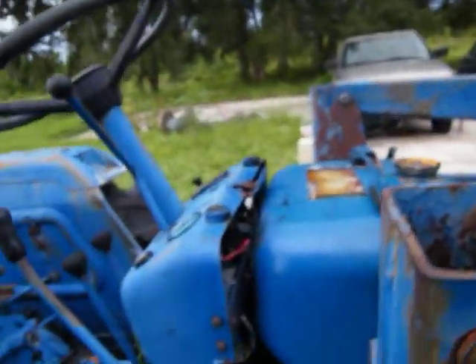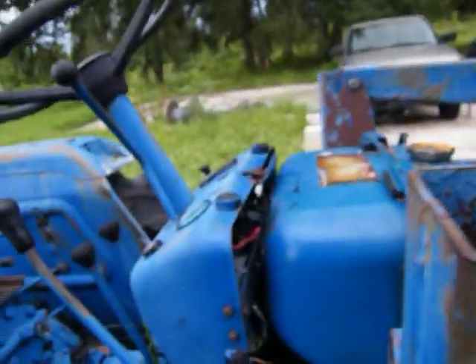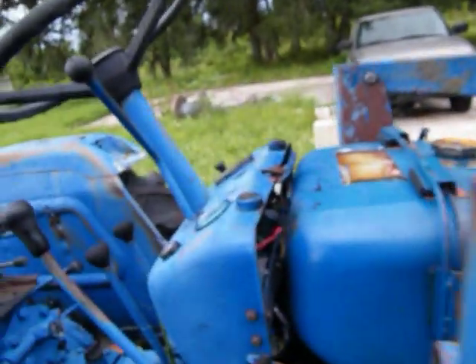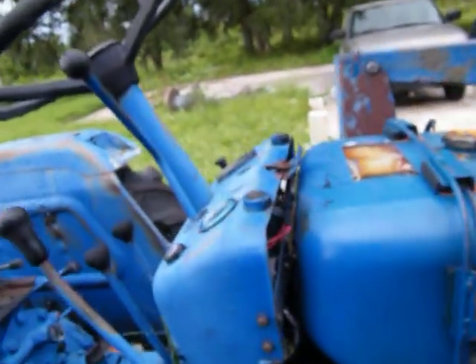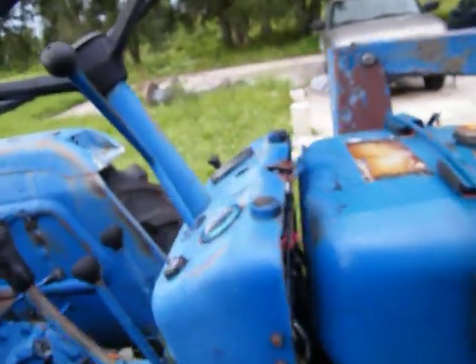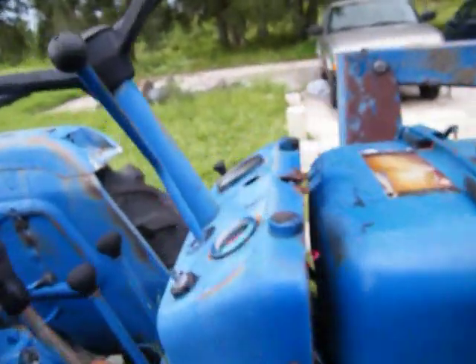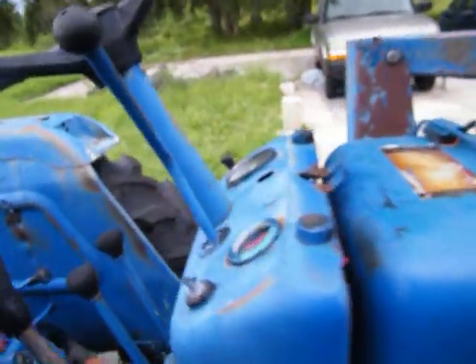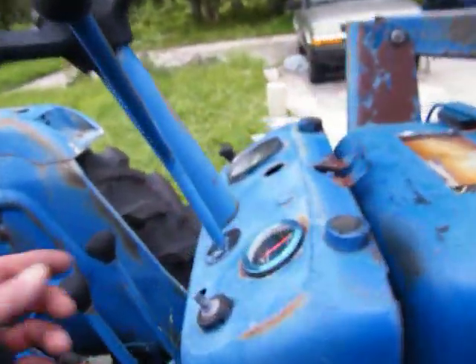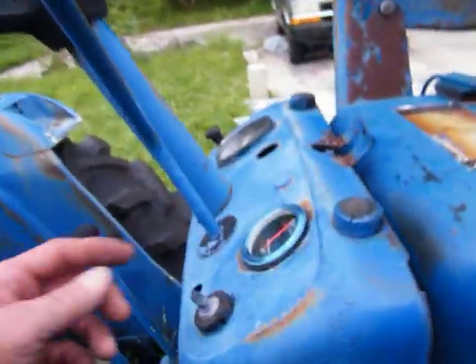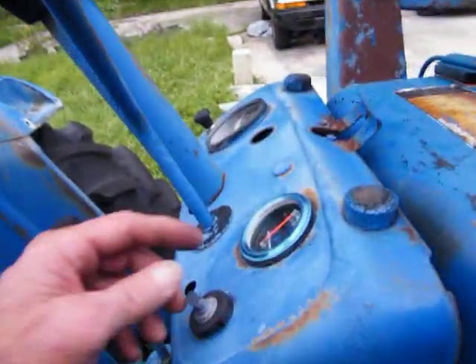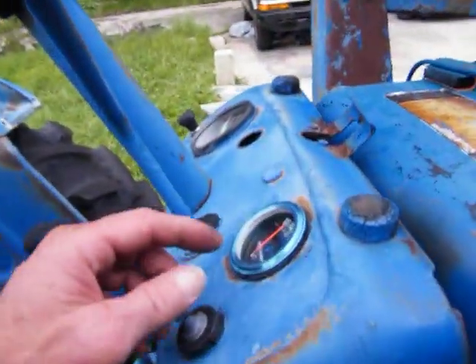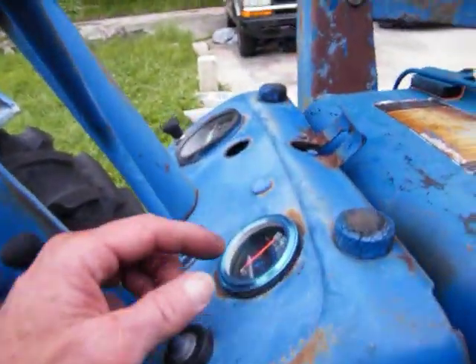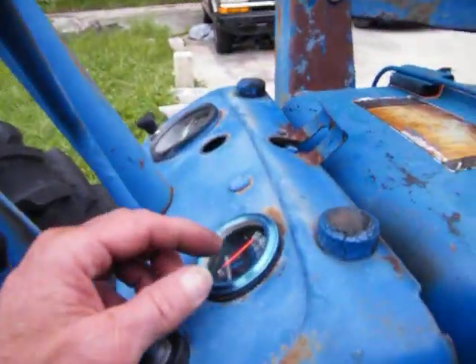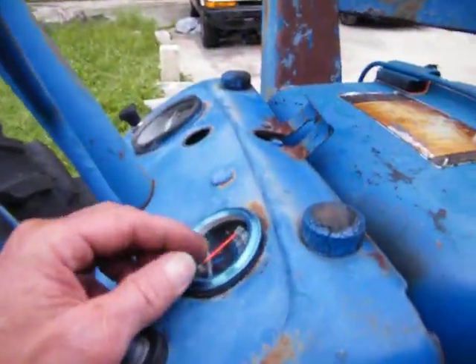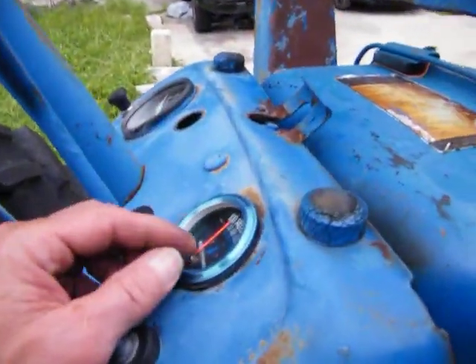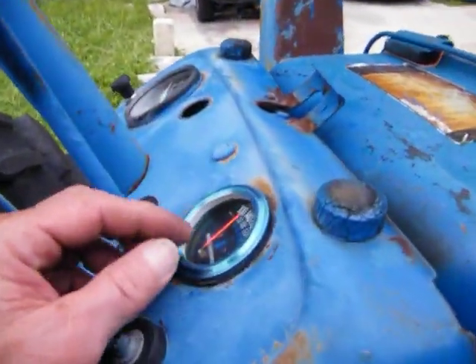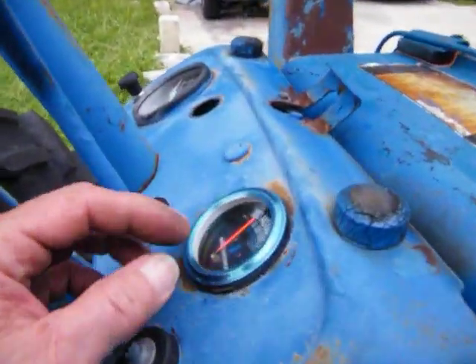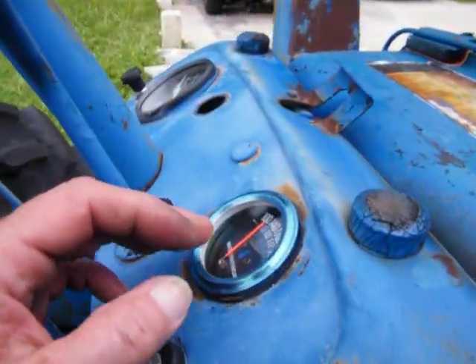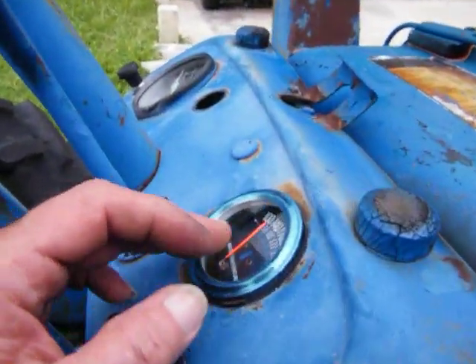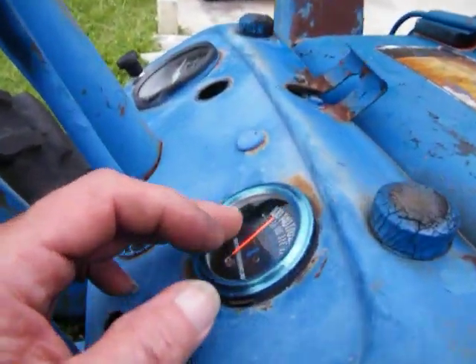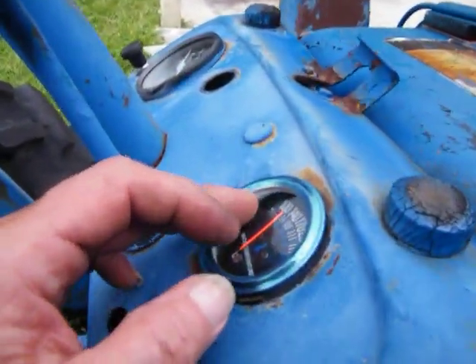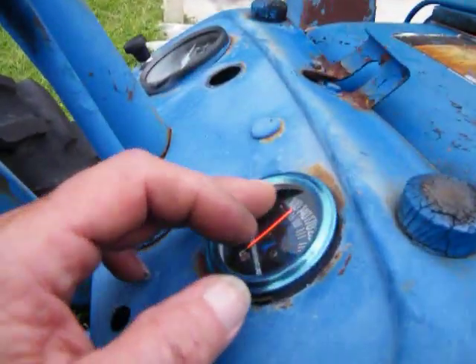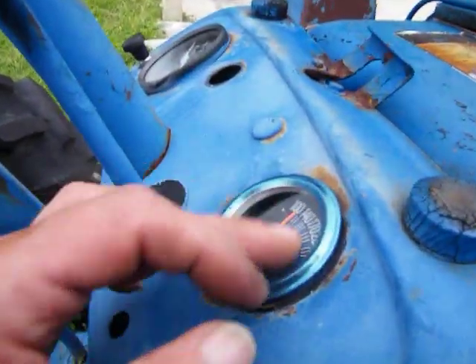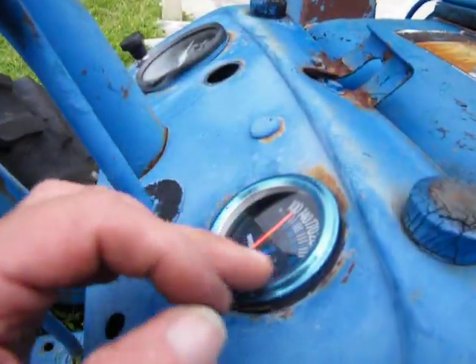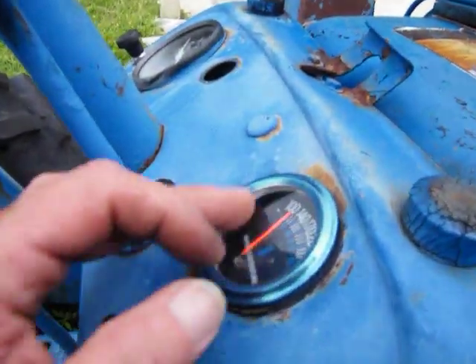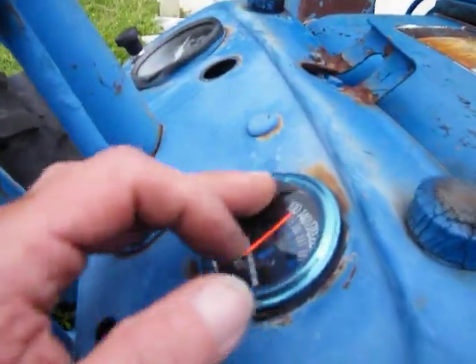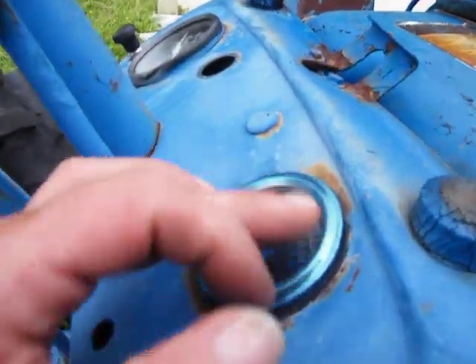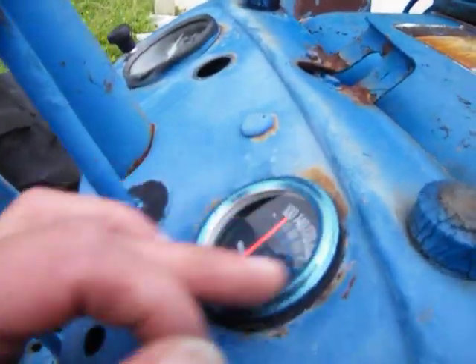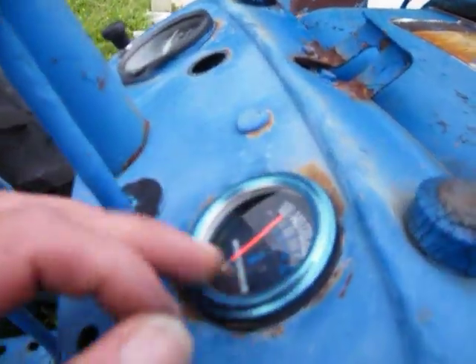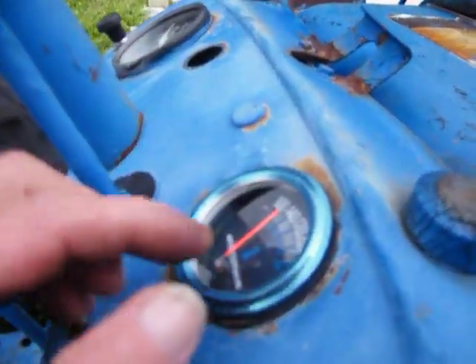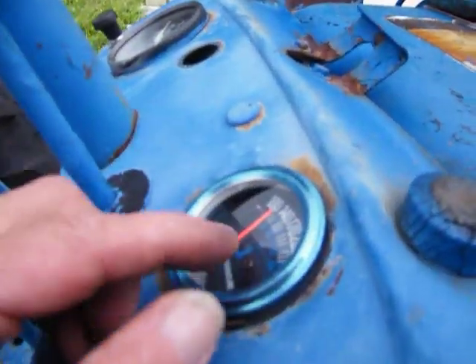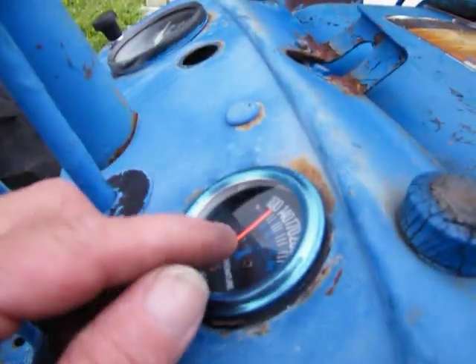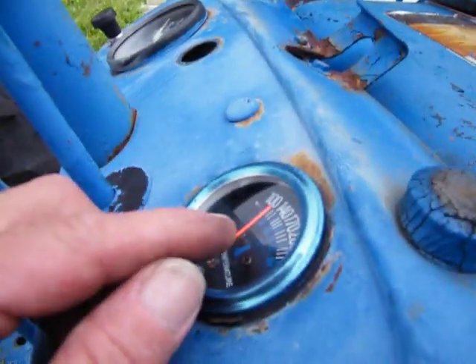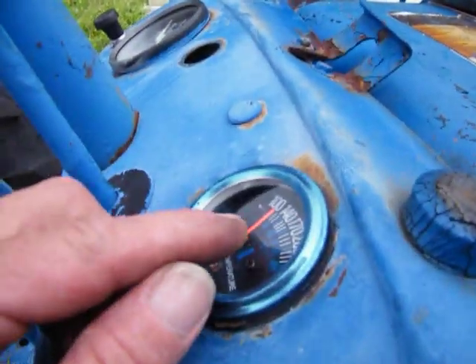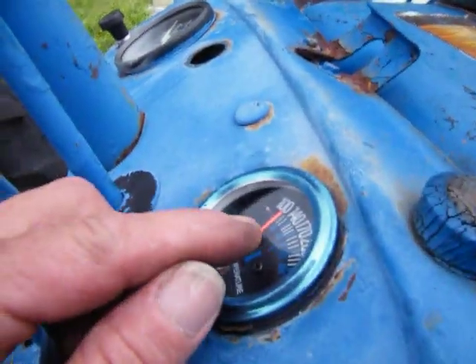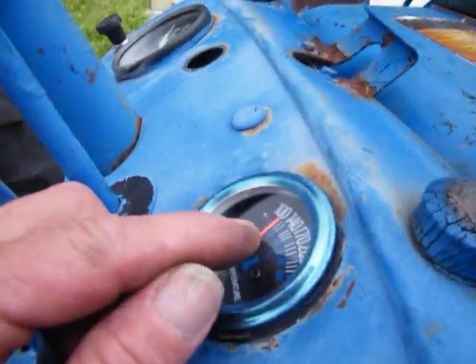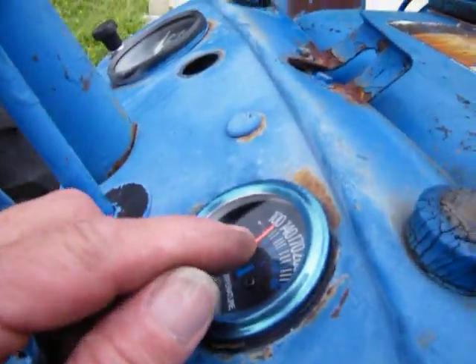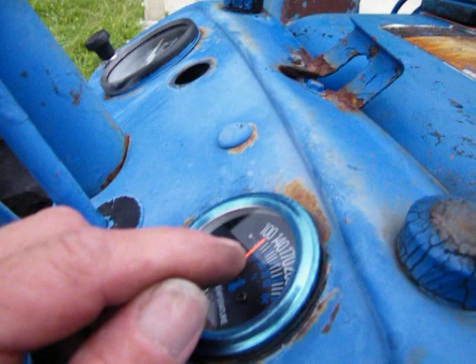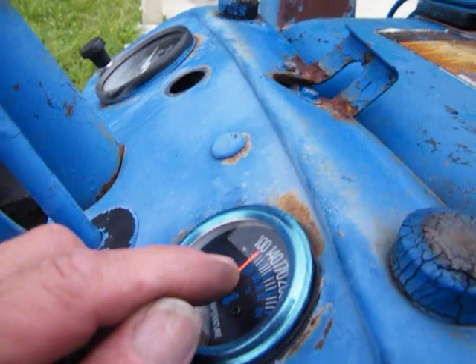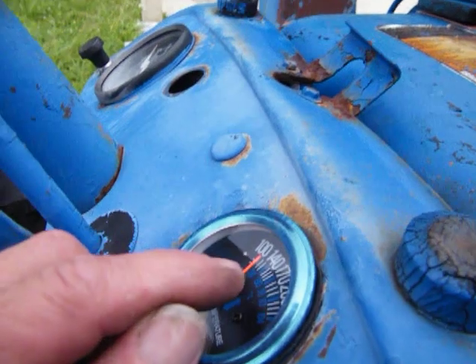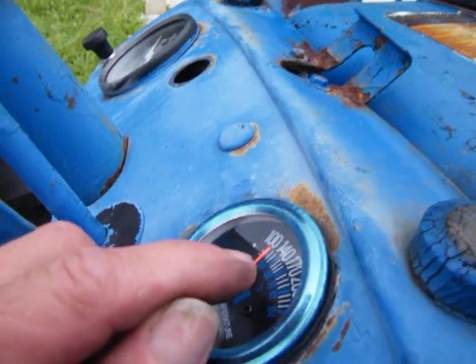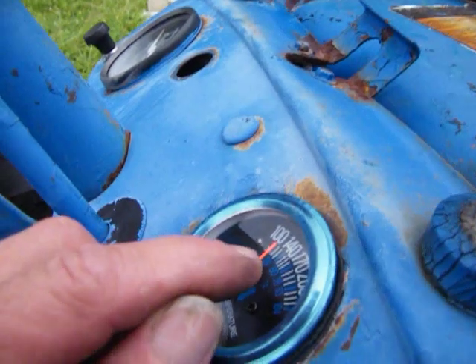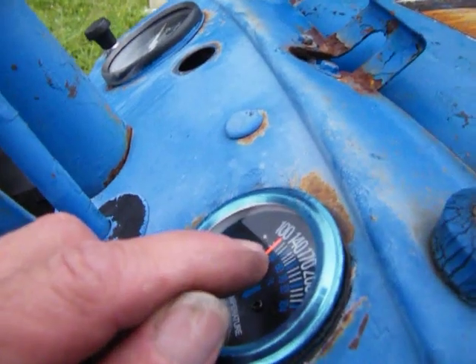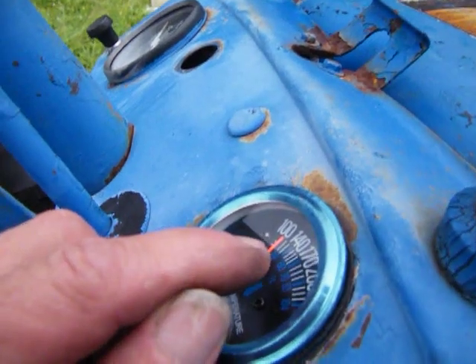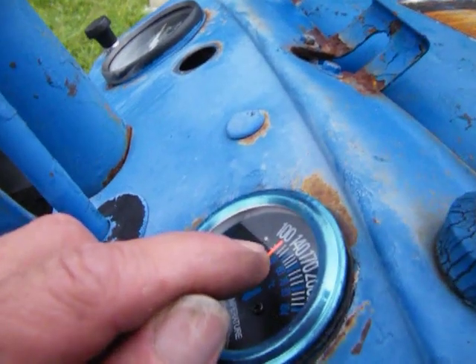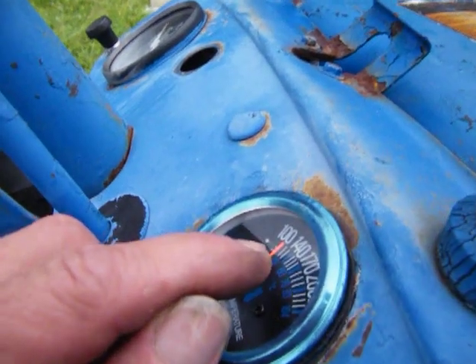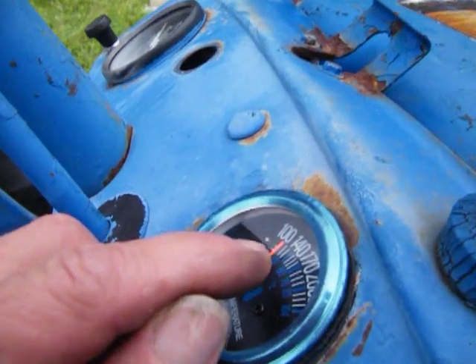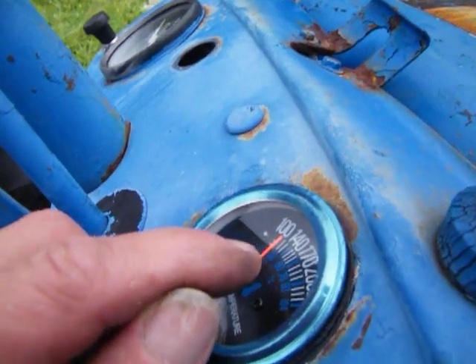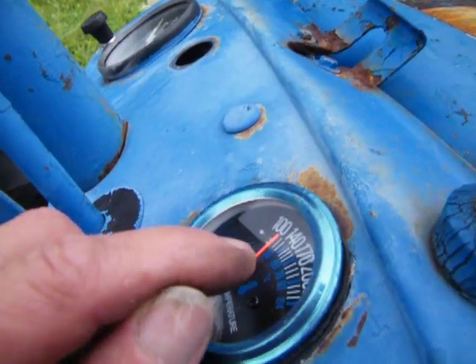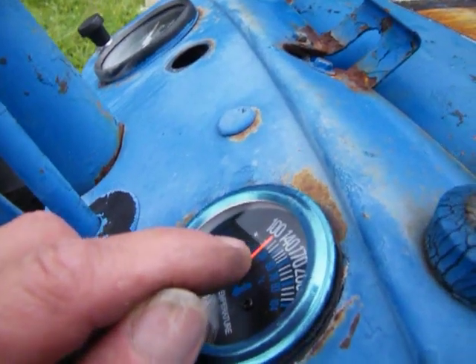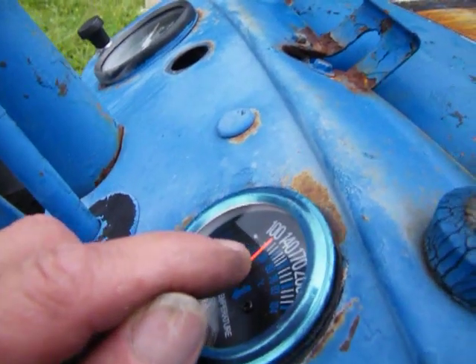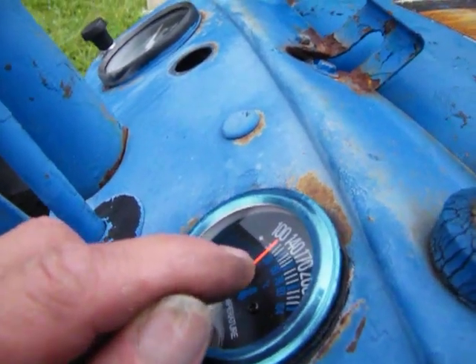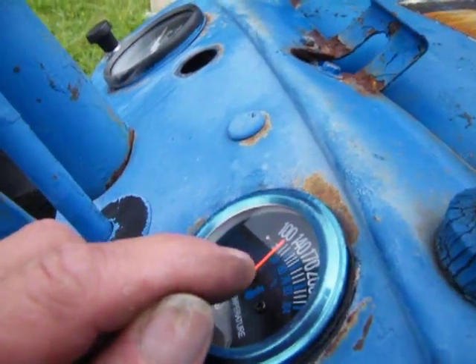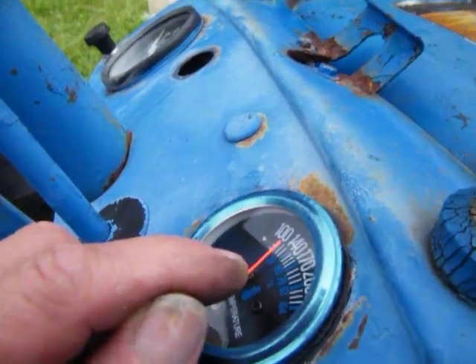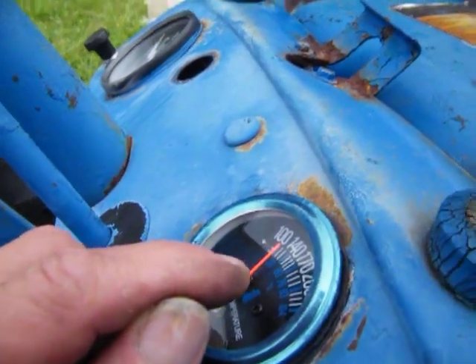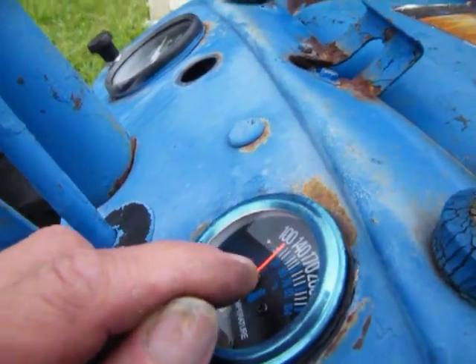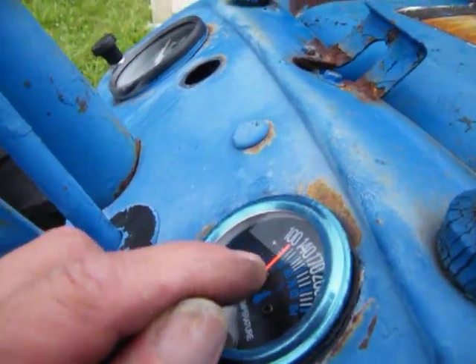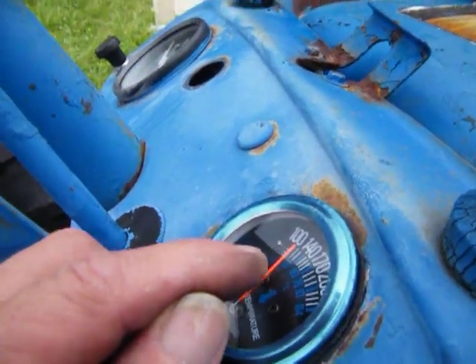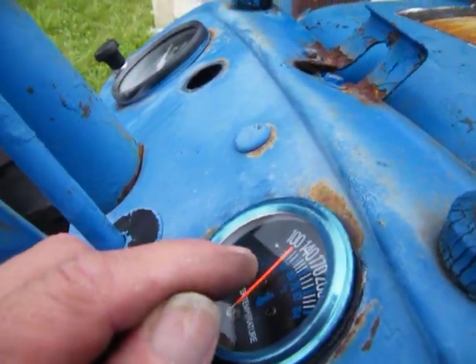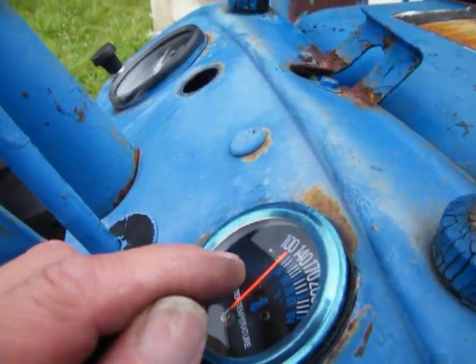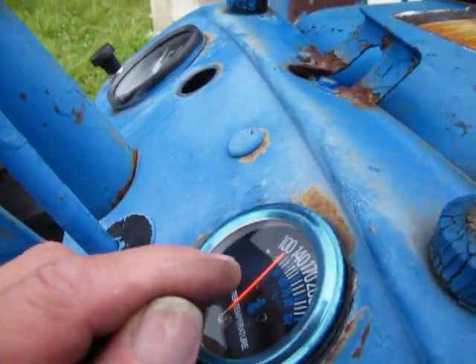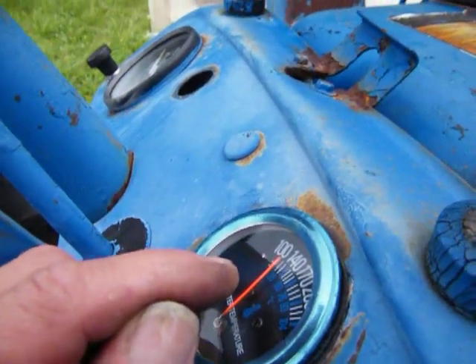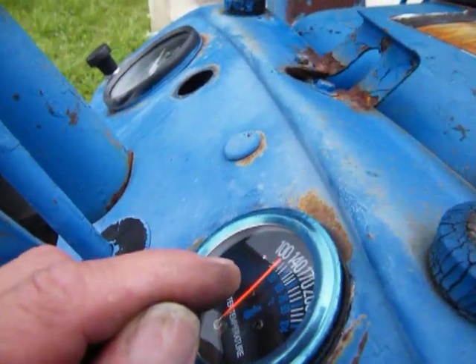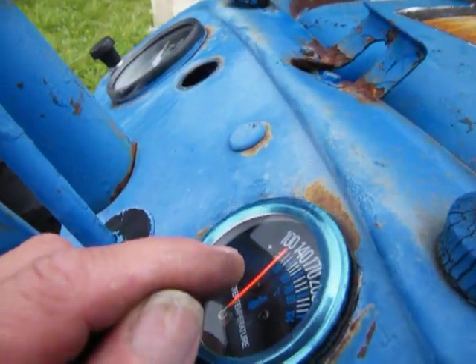It gets about 118, almost 120. That line — that white line — should be right around 120.